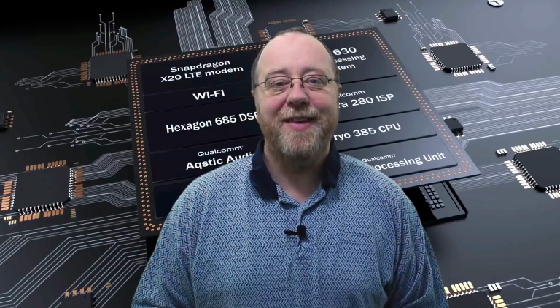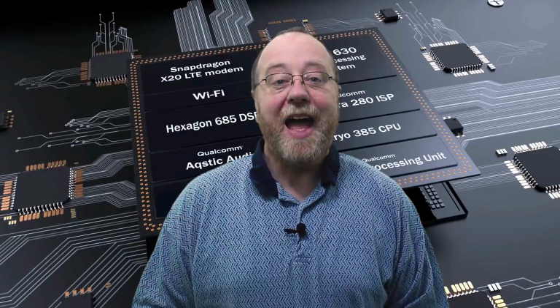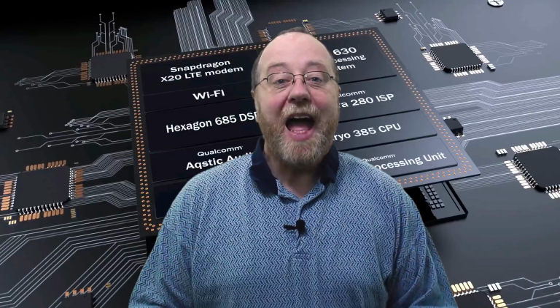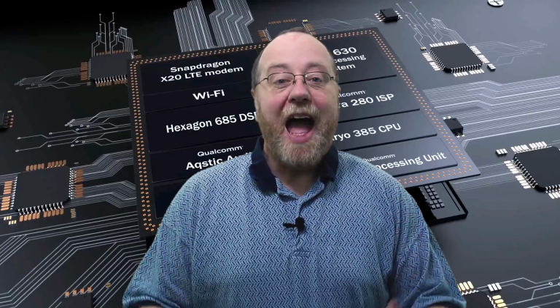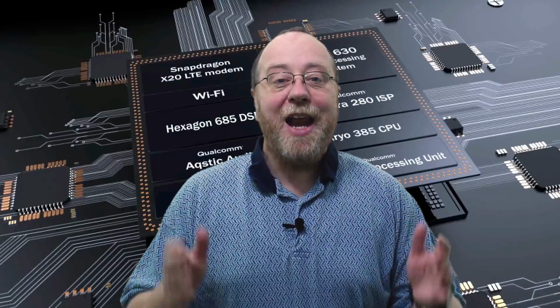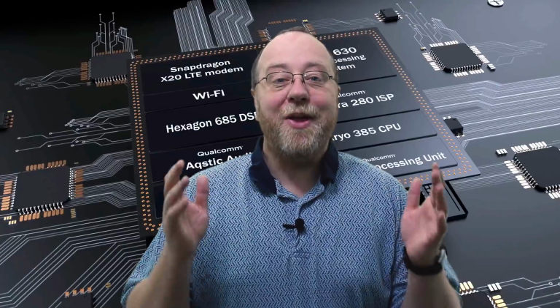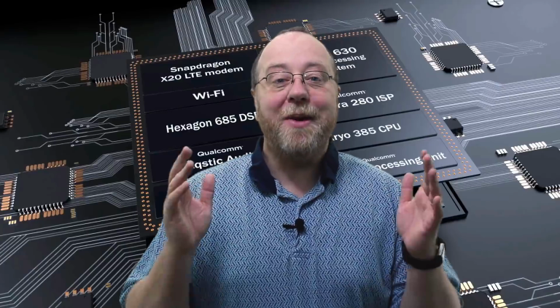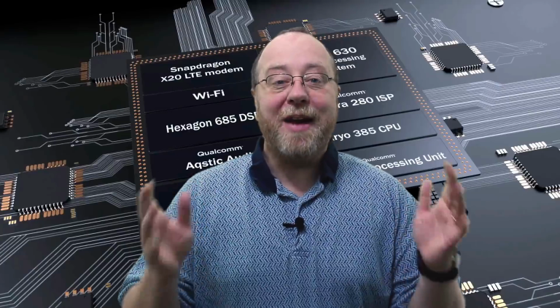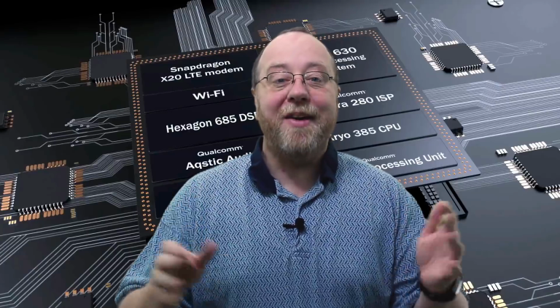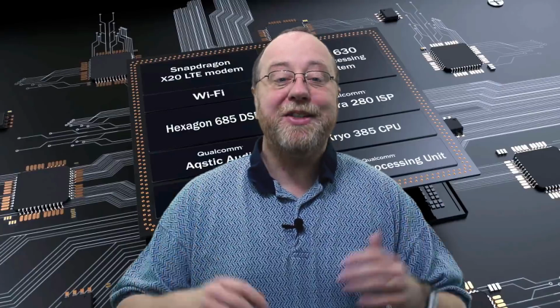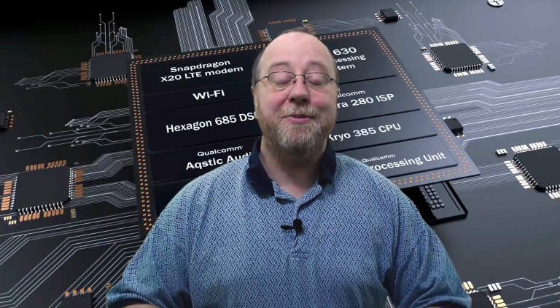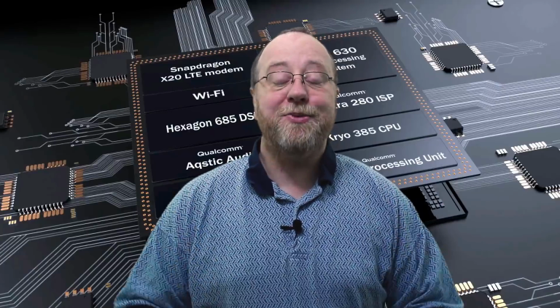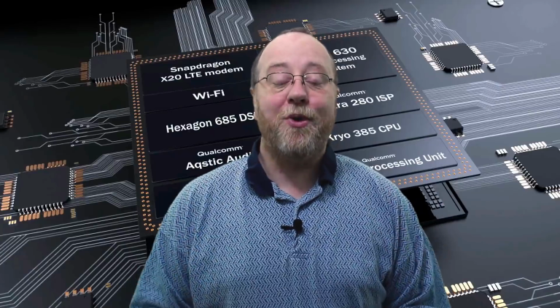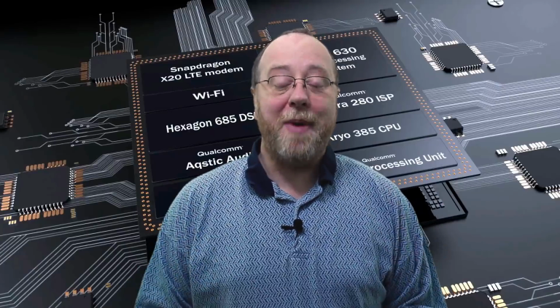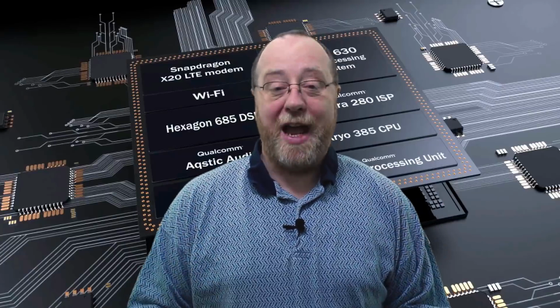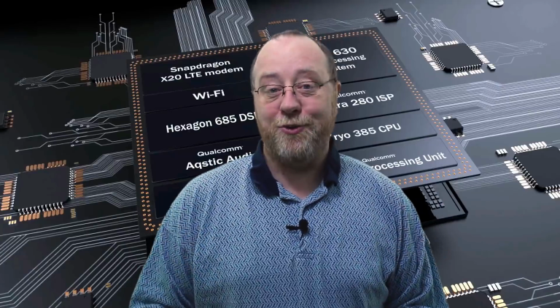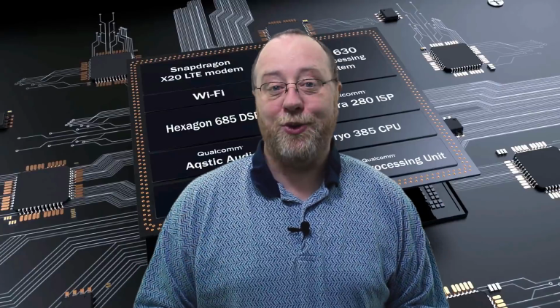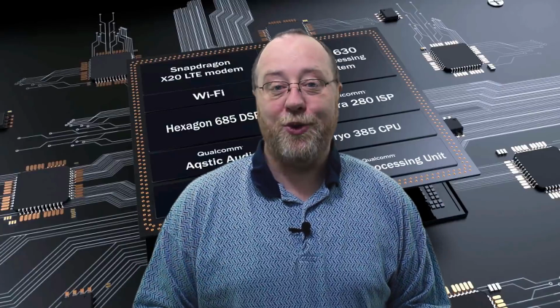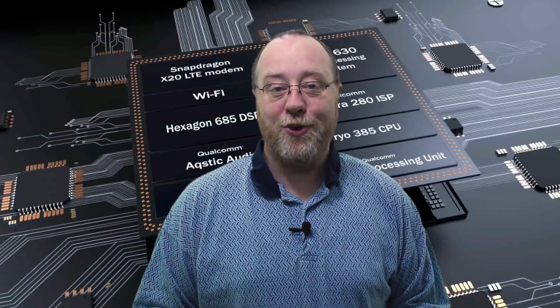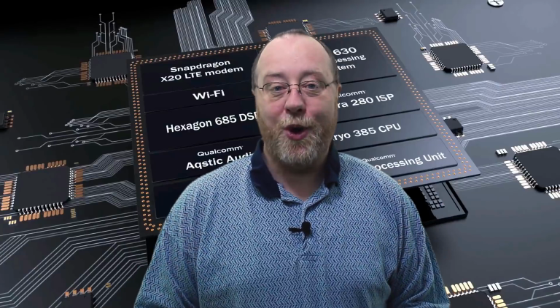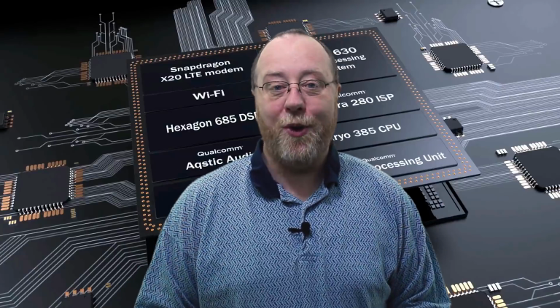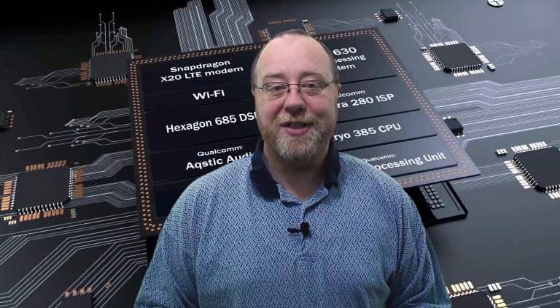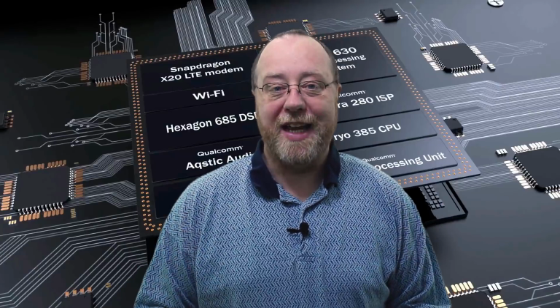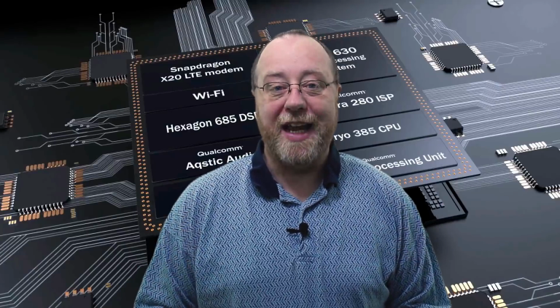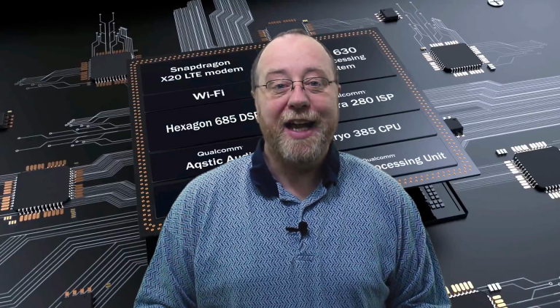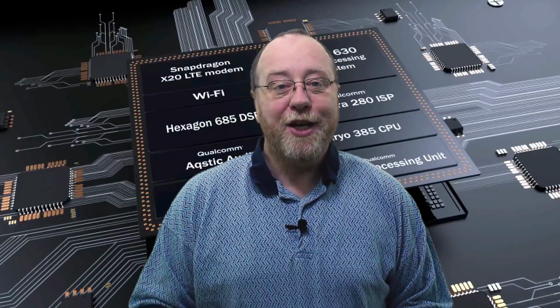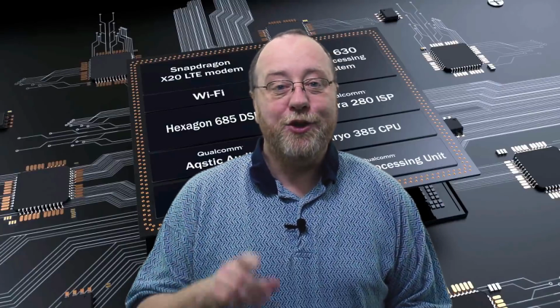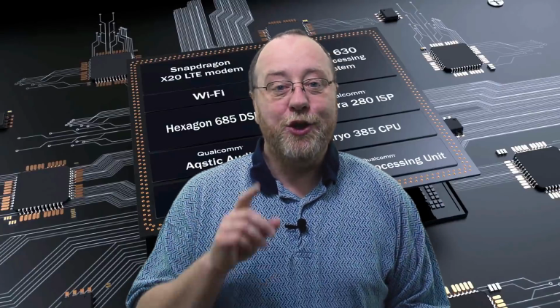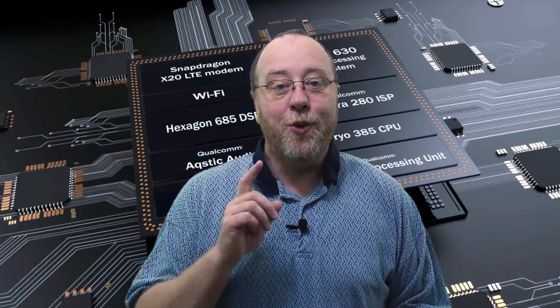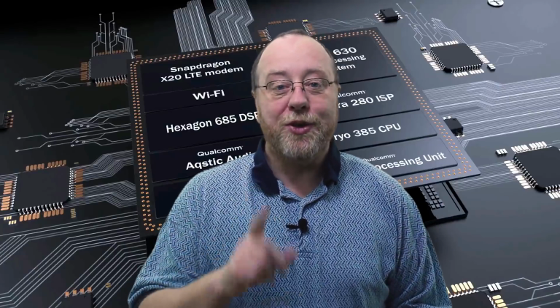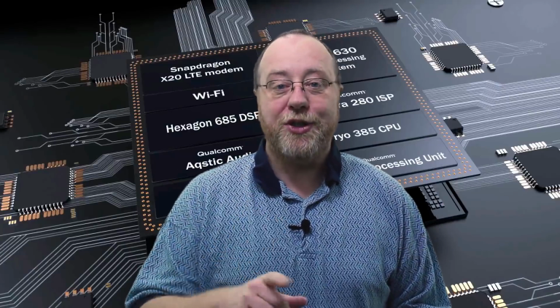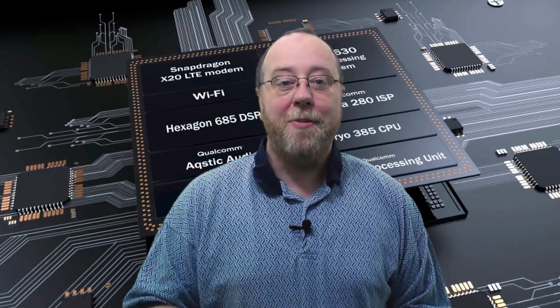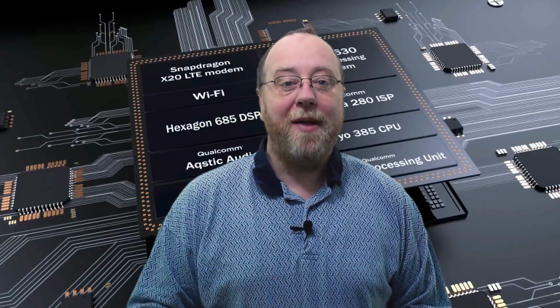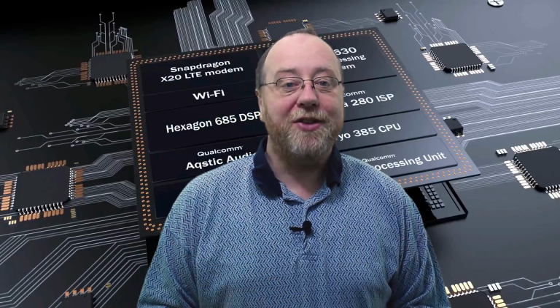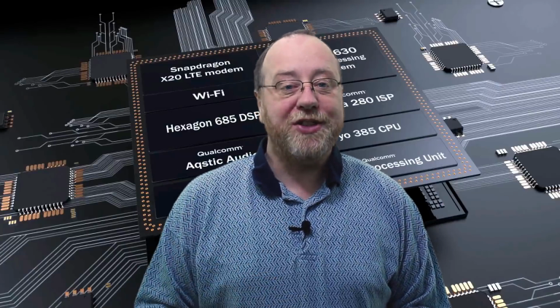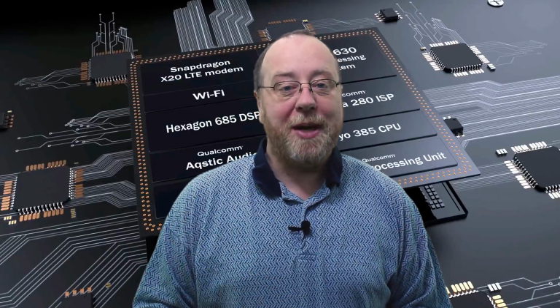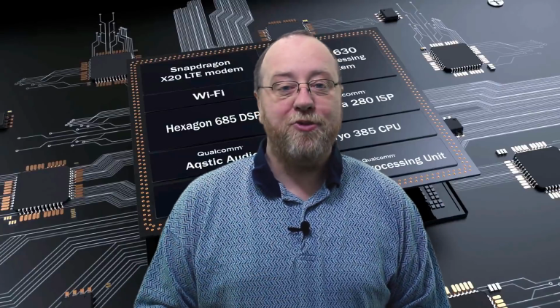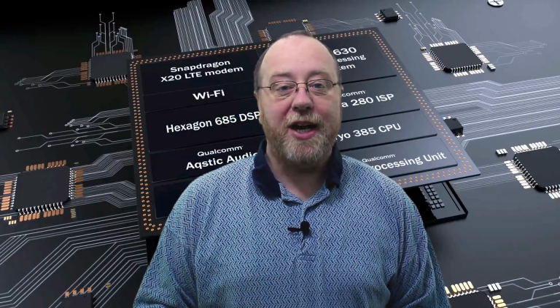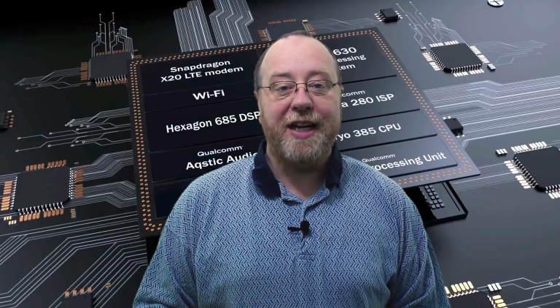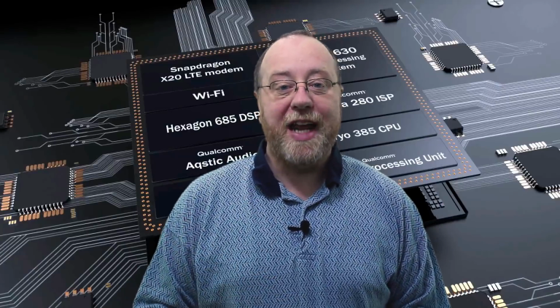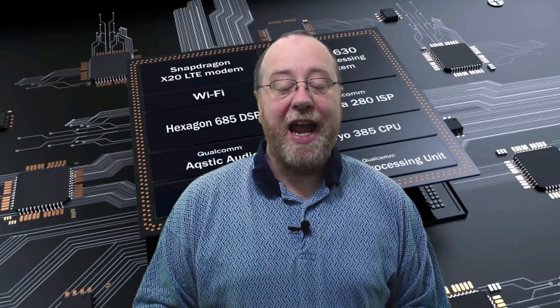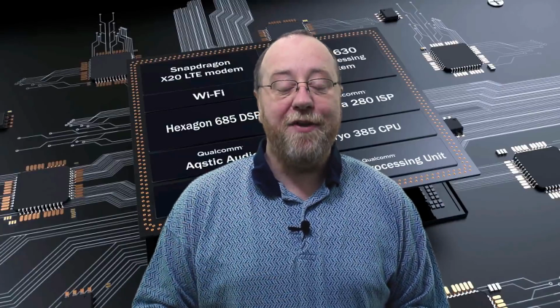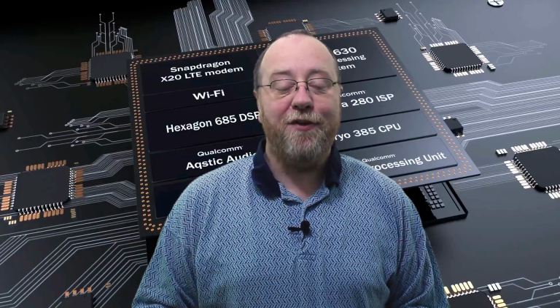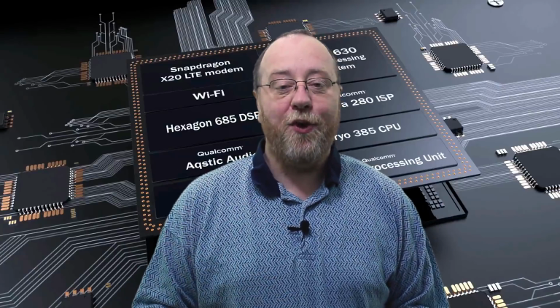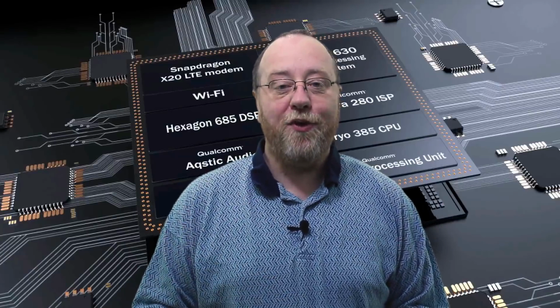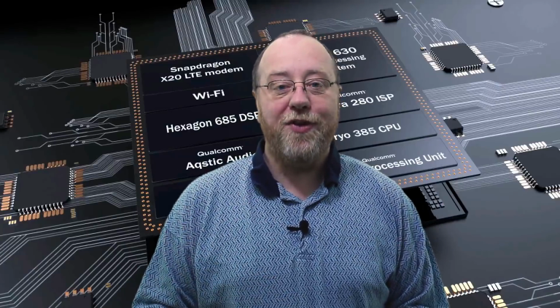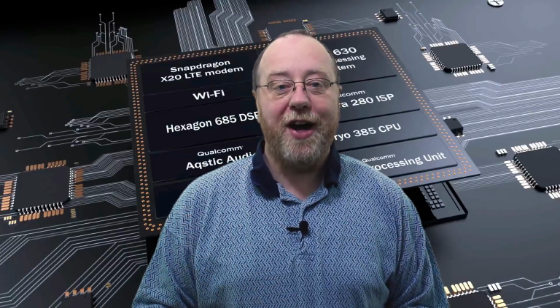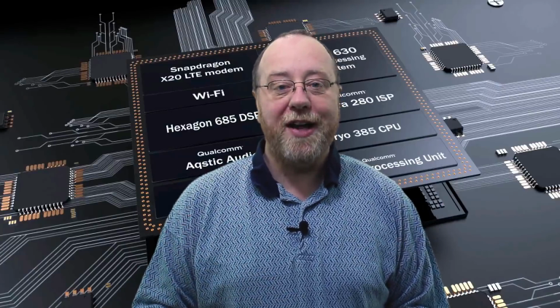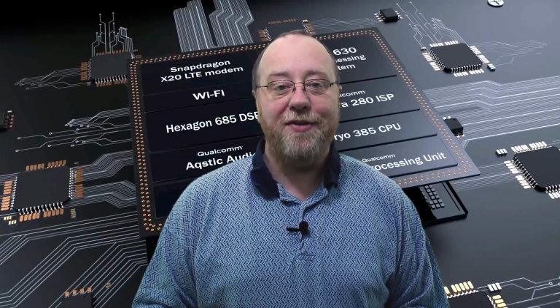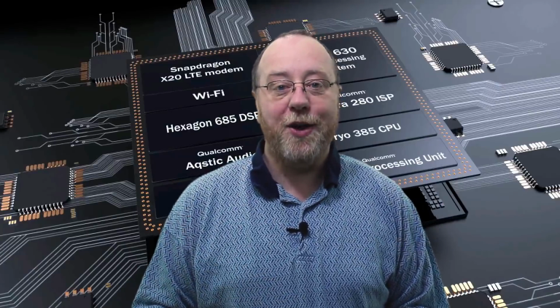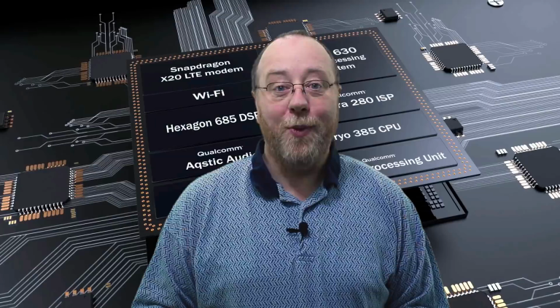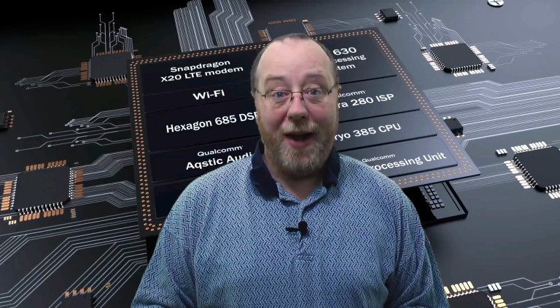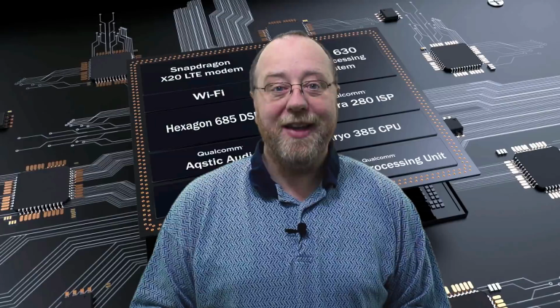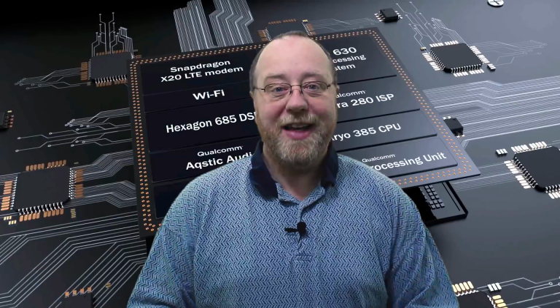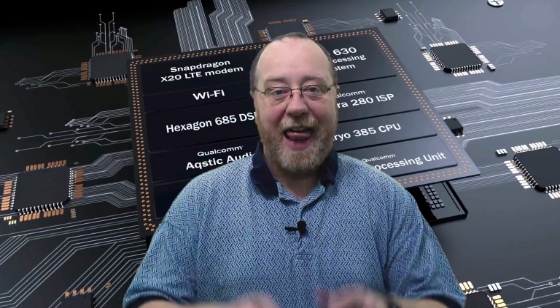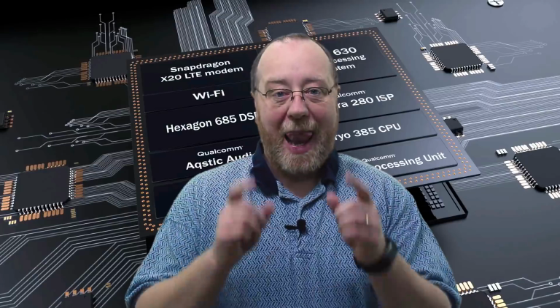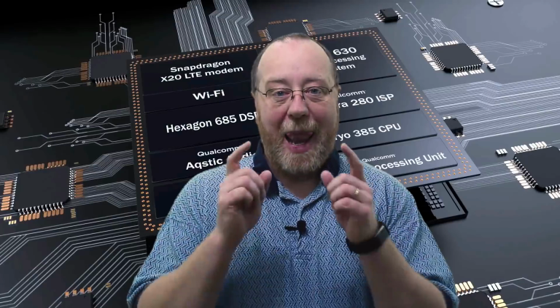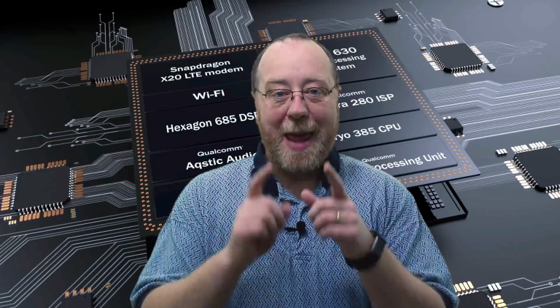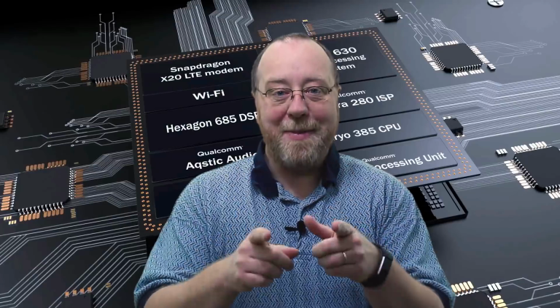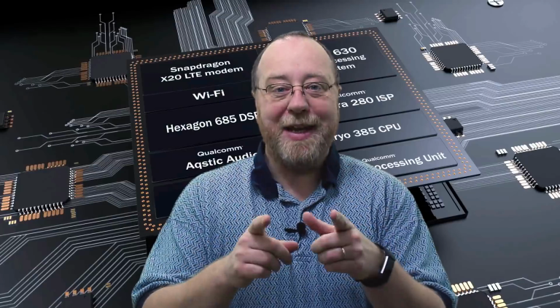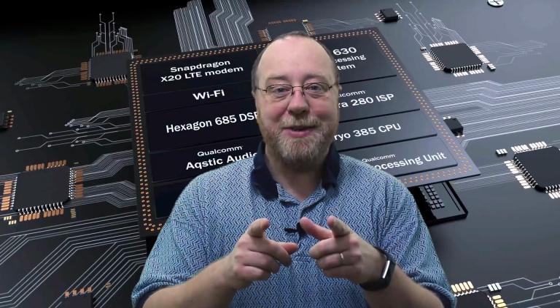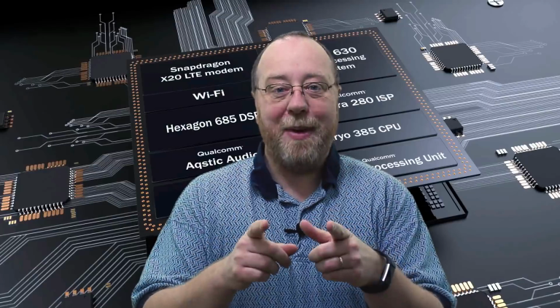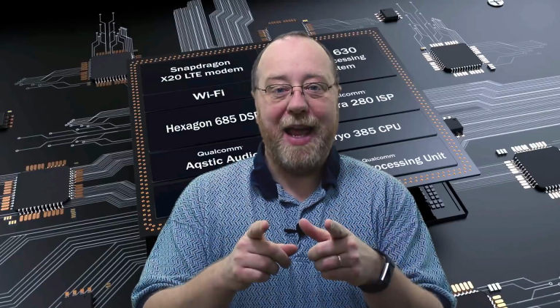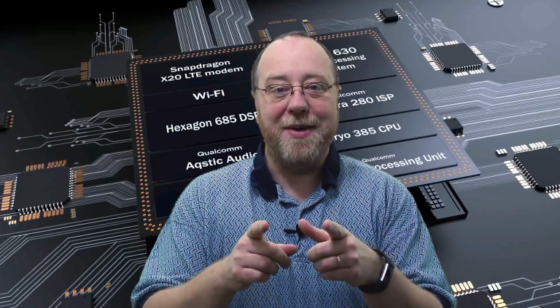Hello there, I'm Gary Simms from Android Authority. Do you want to know about the Snapdragon 845? Well, let me explain.